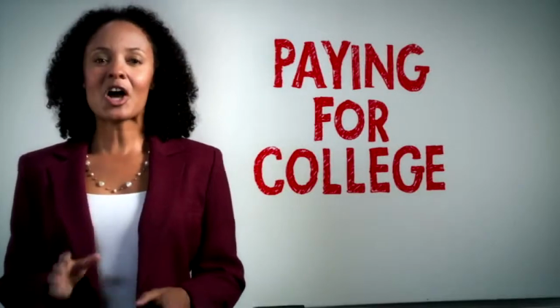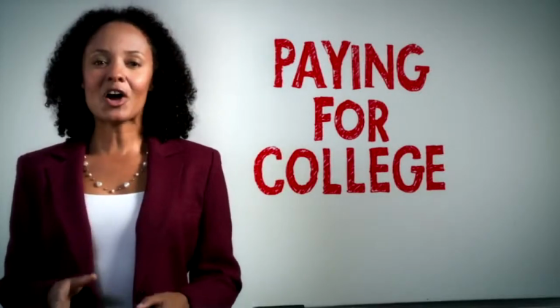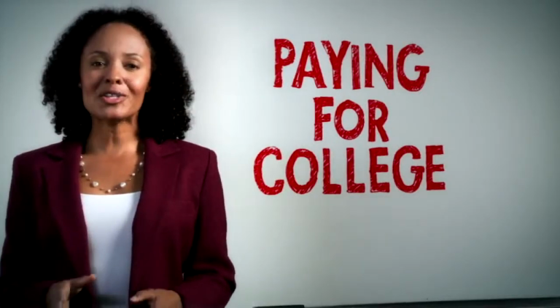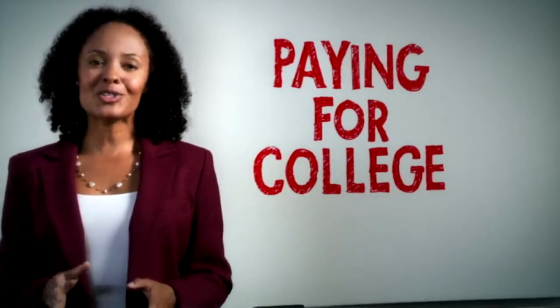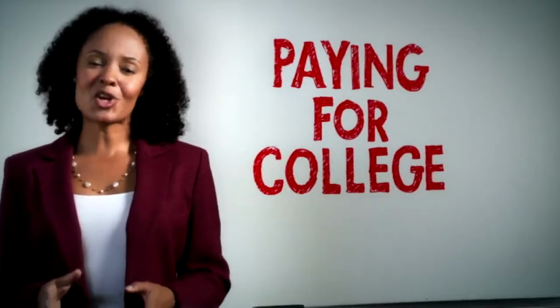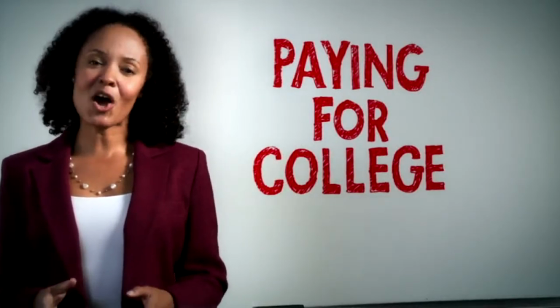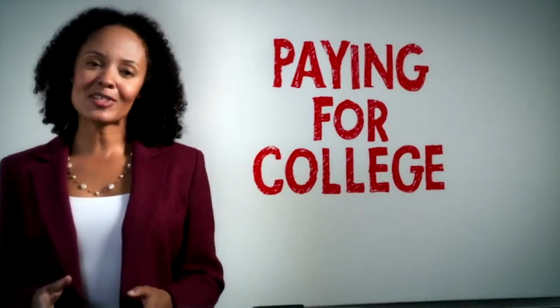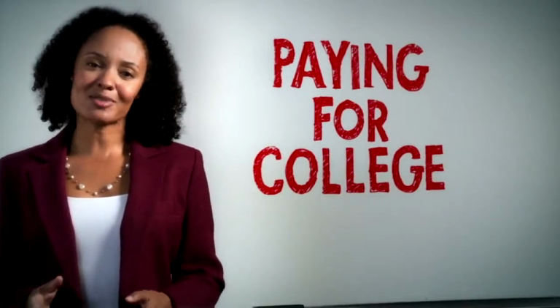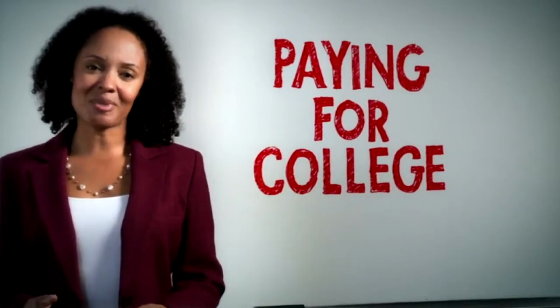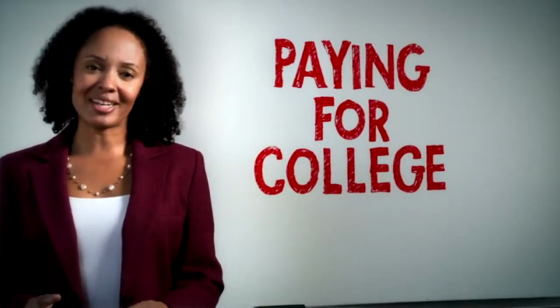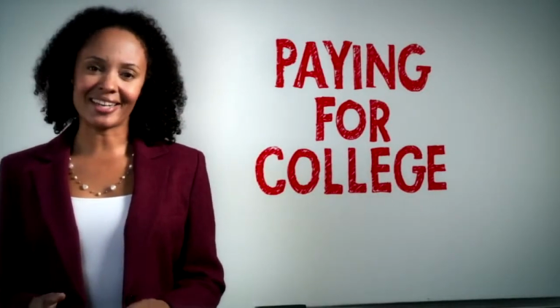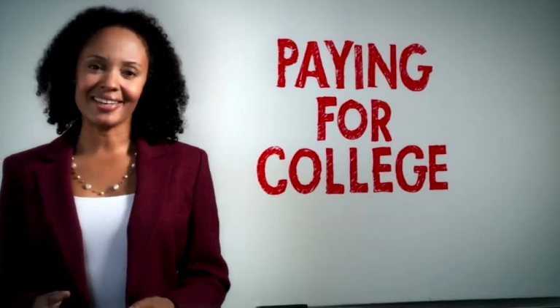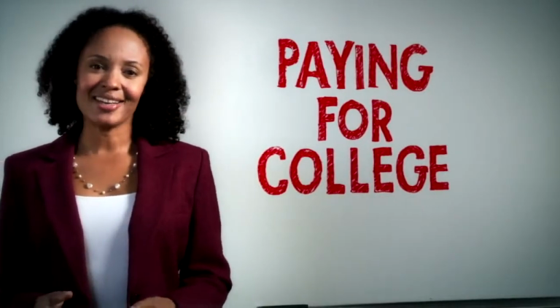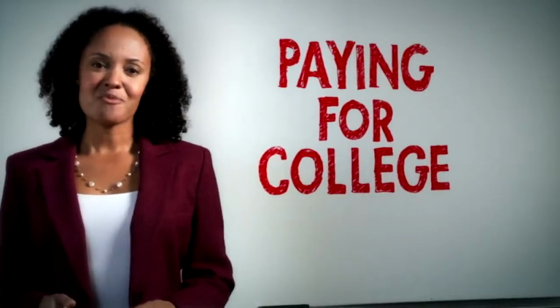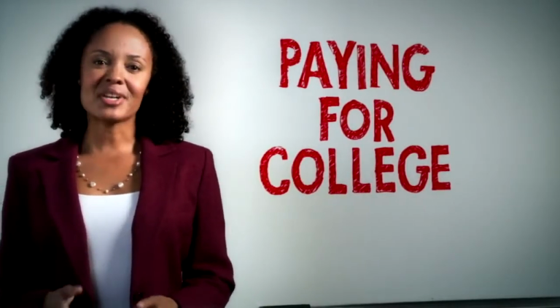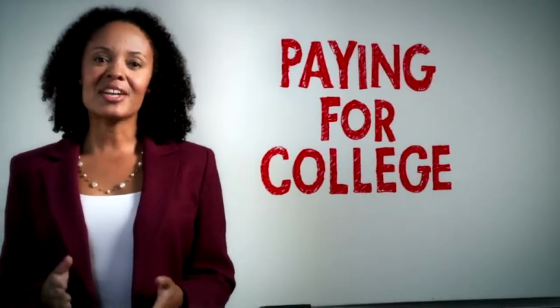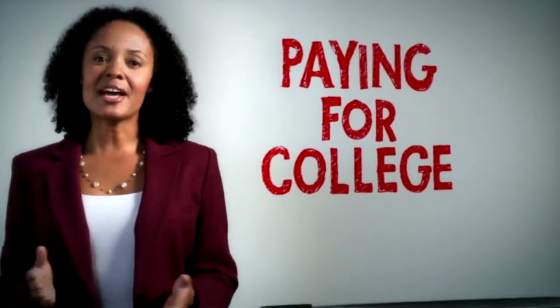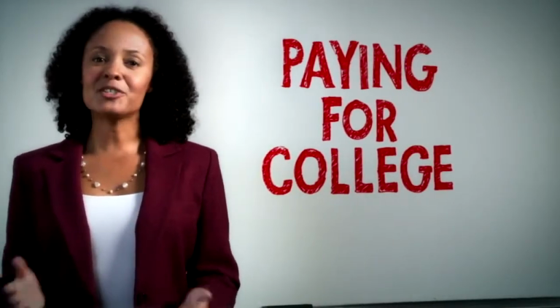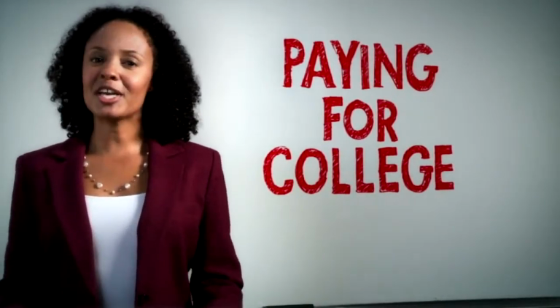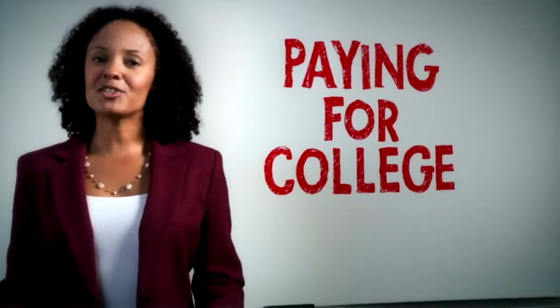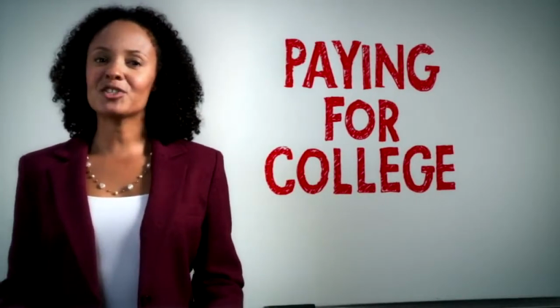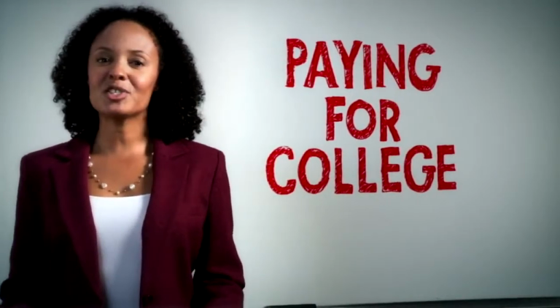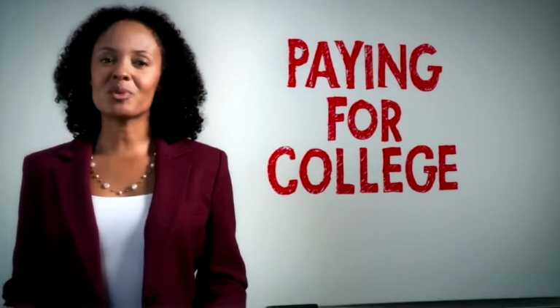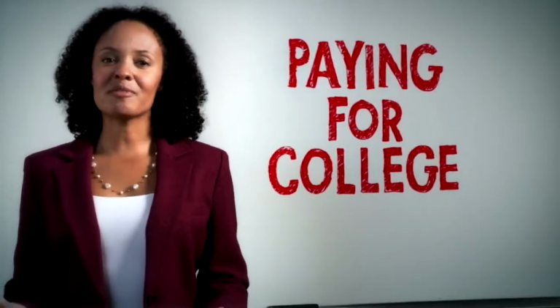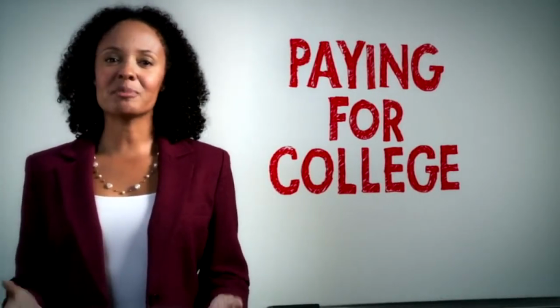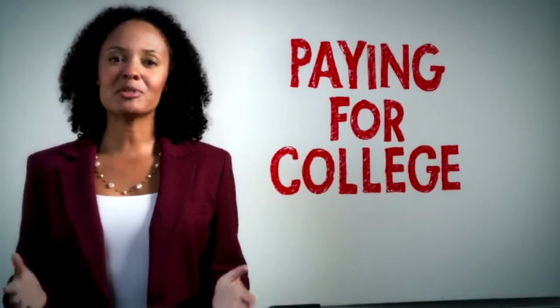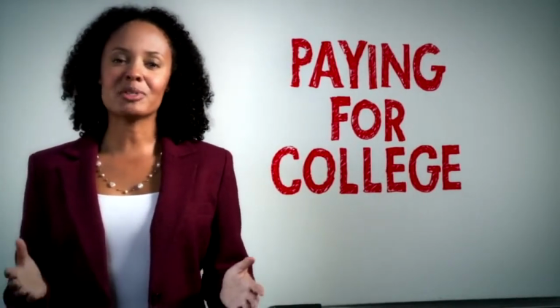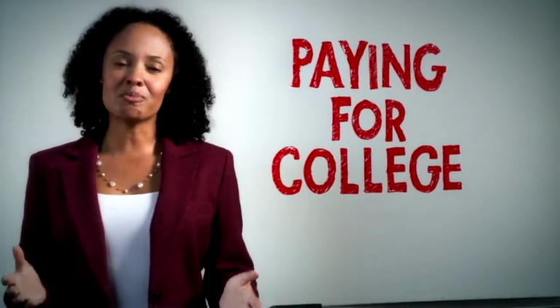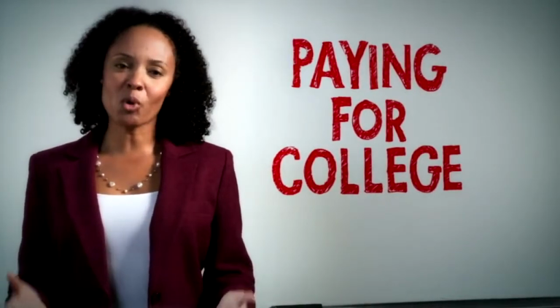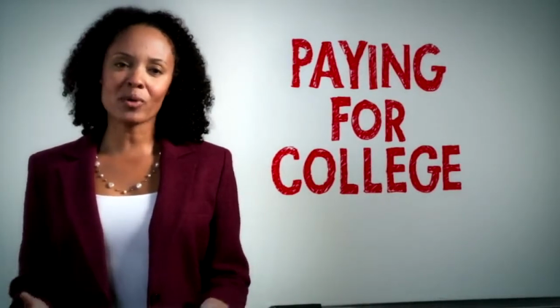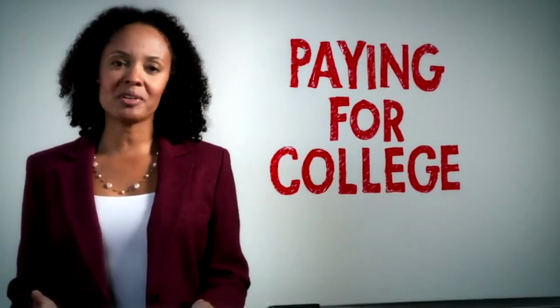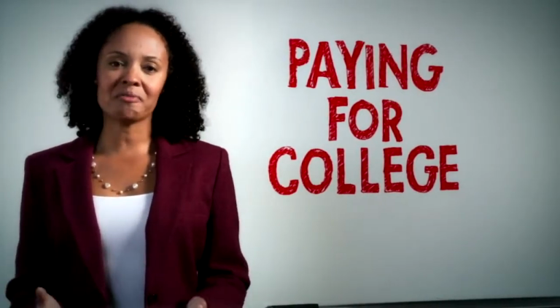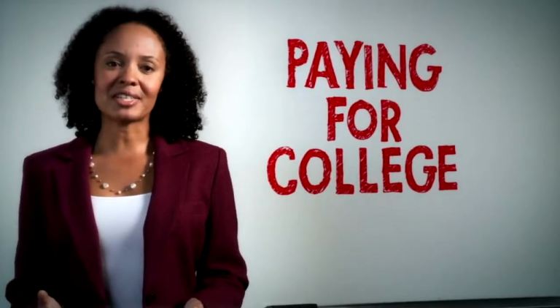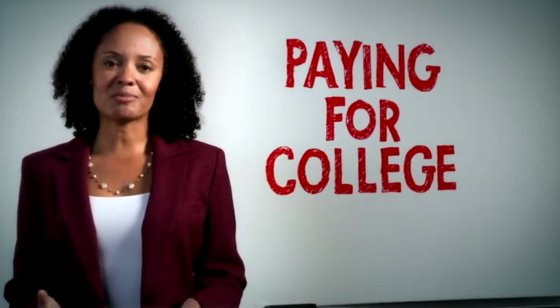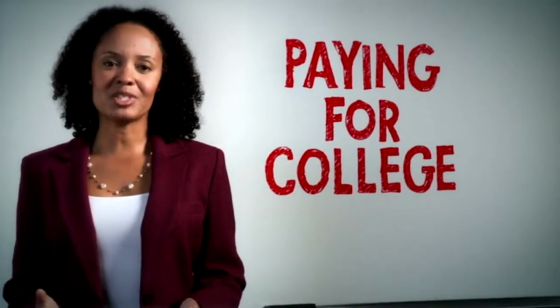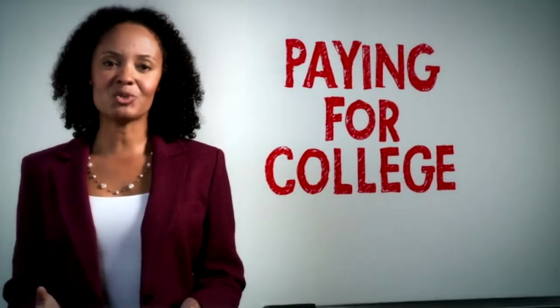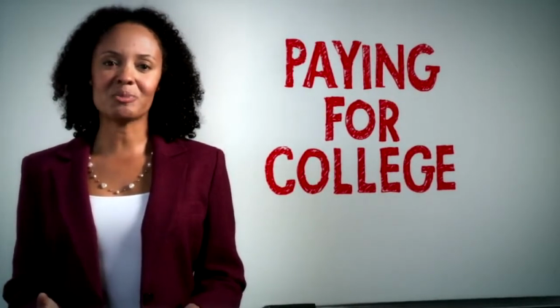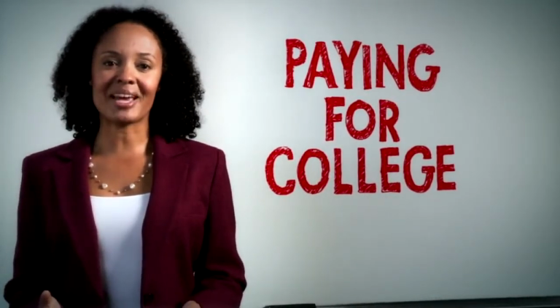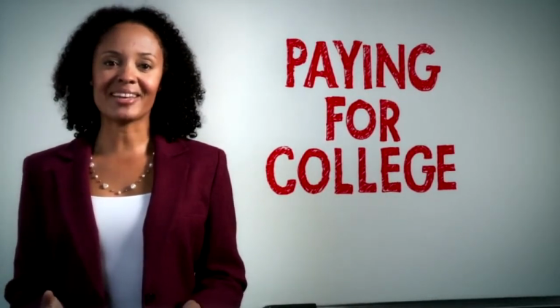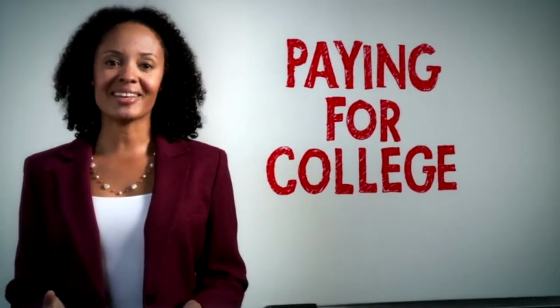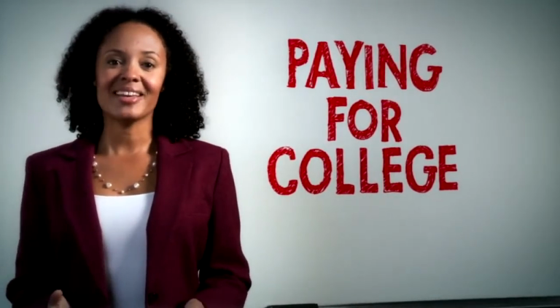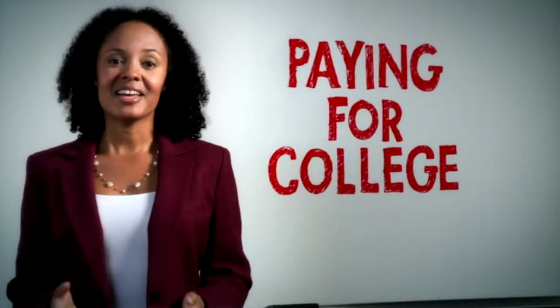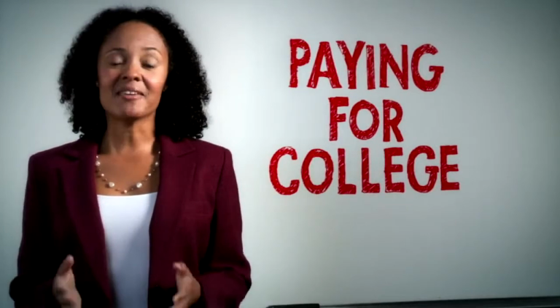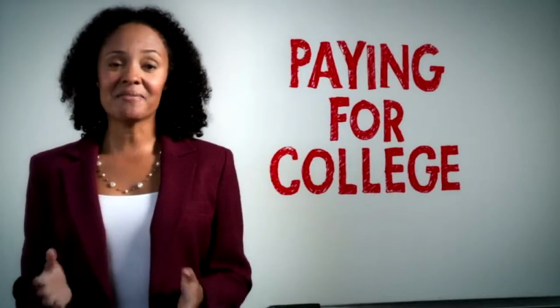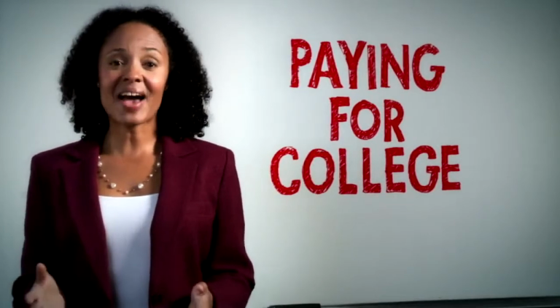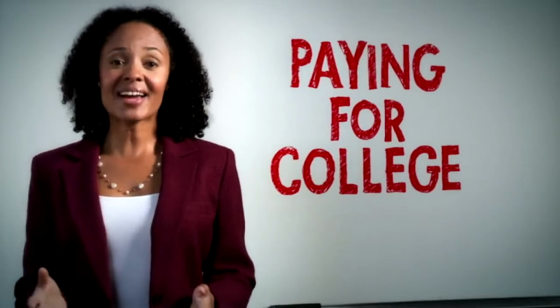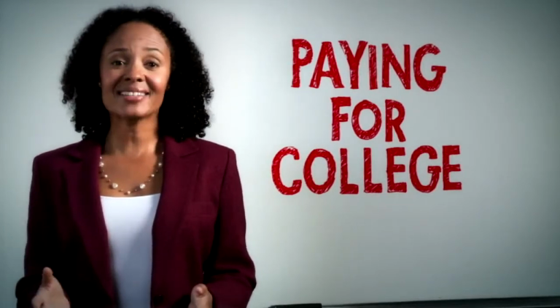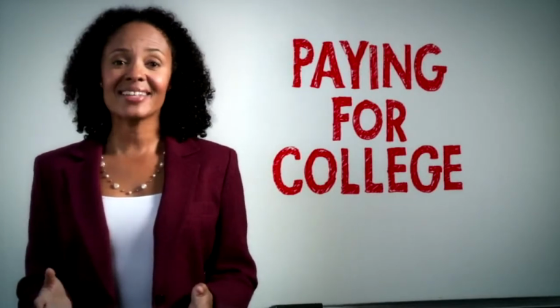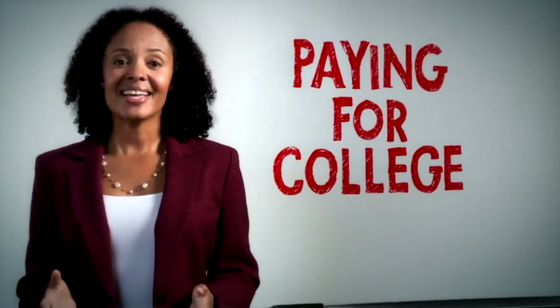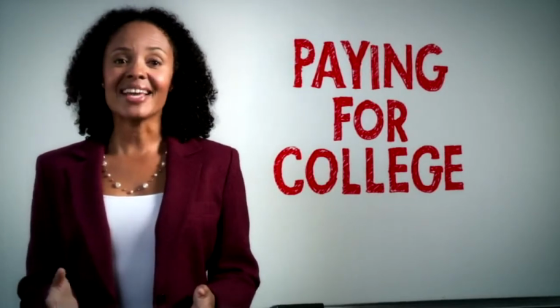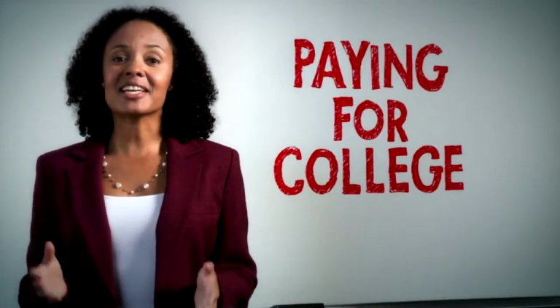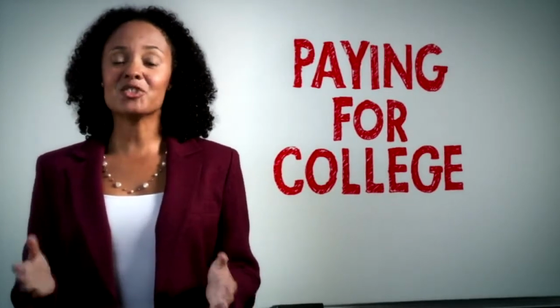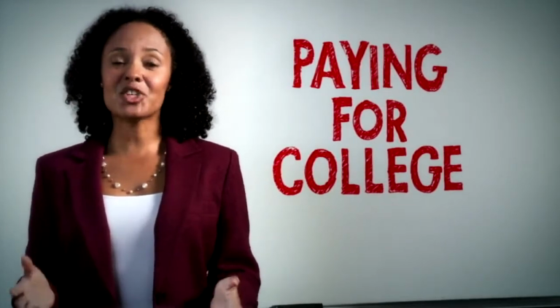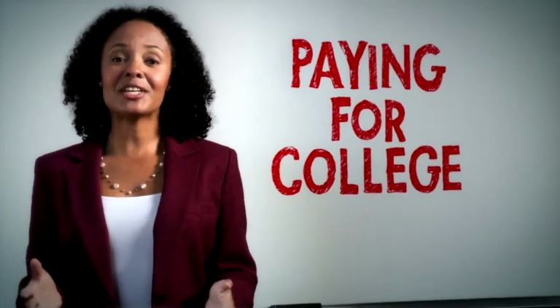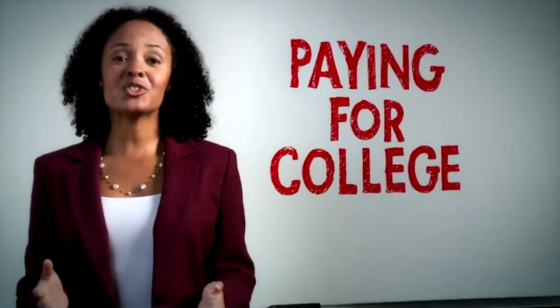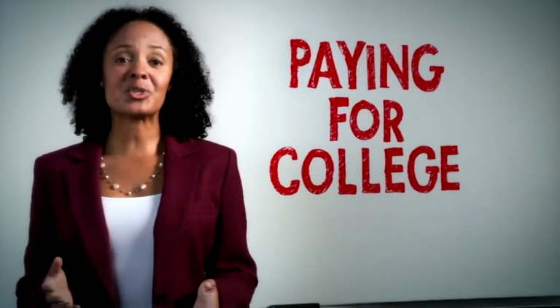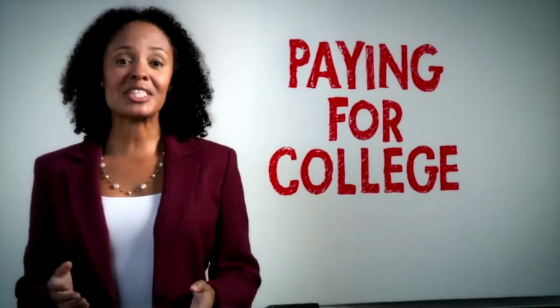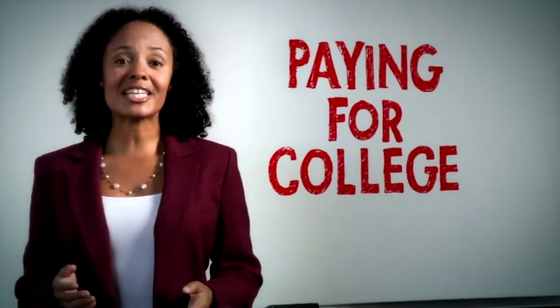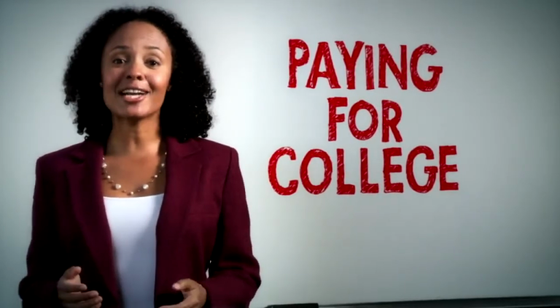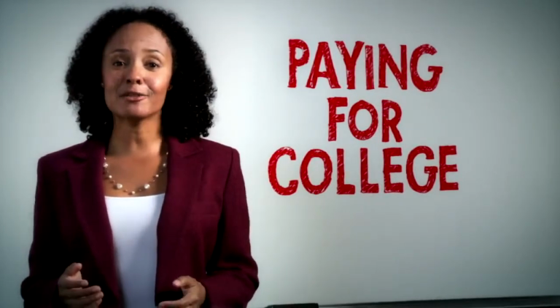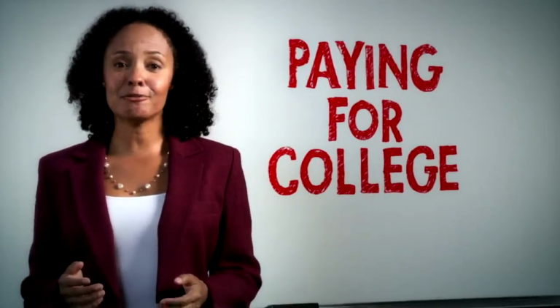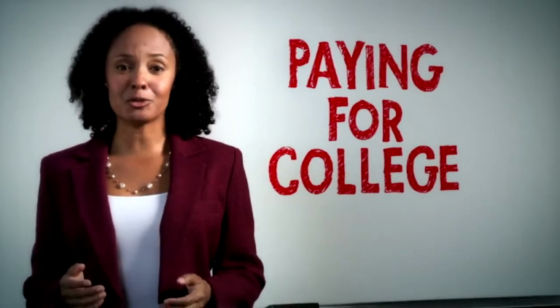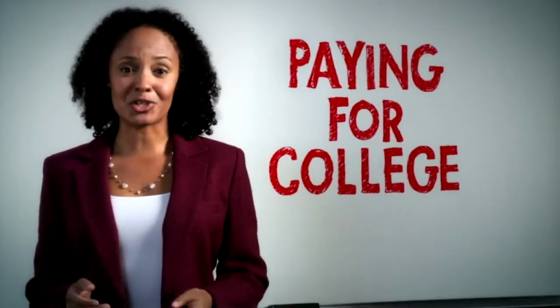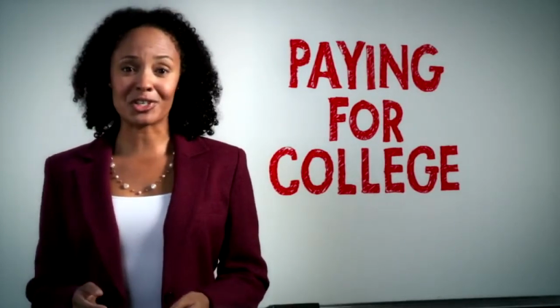College costs money, but an education is one of the most important investments you will make. In fact, it can change your entire future.